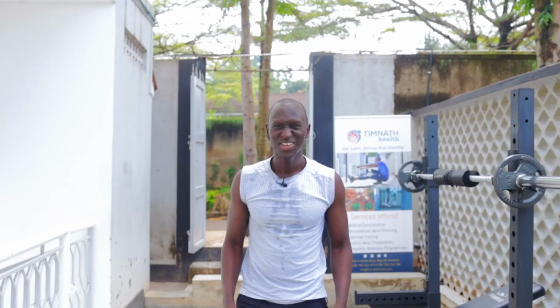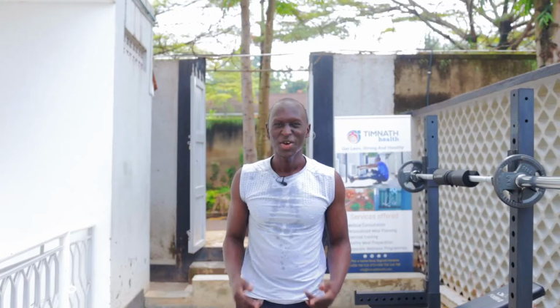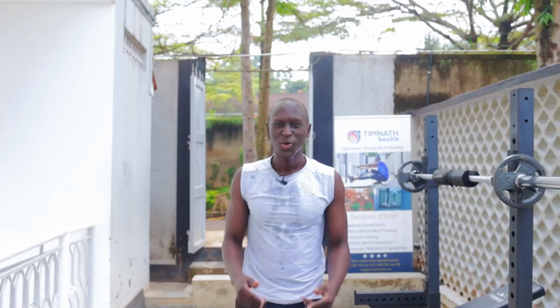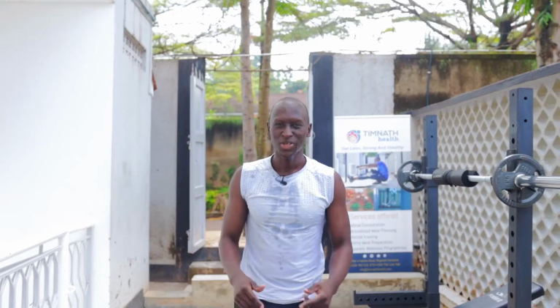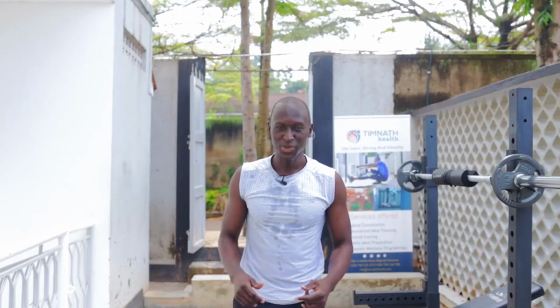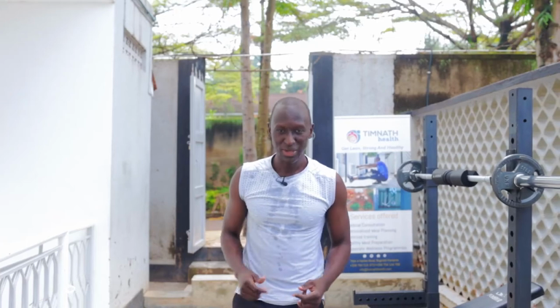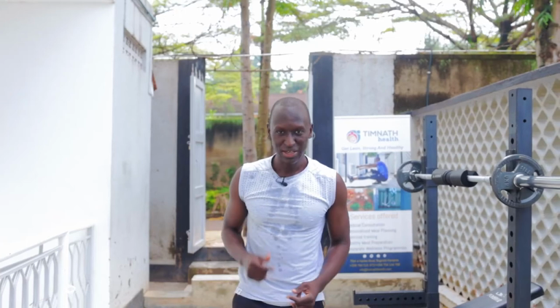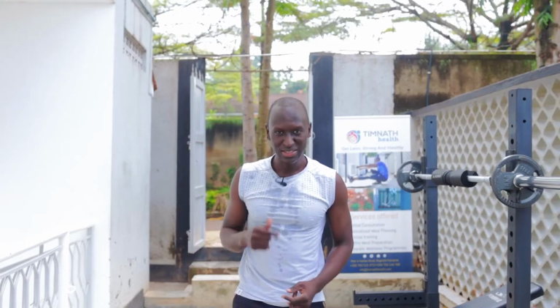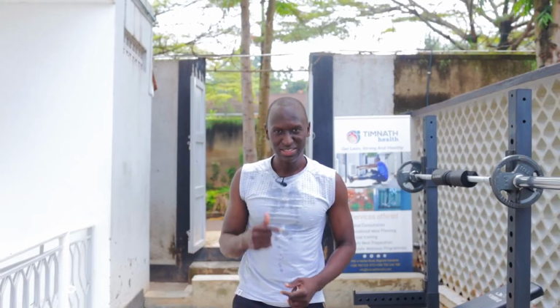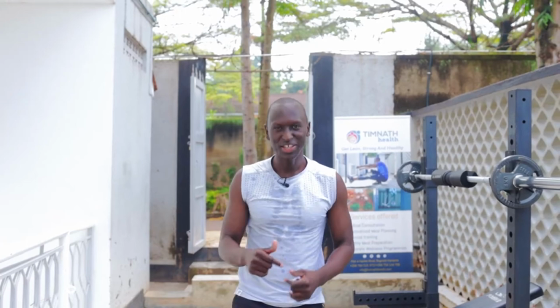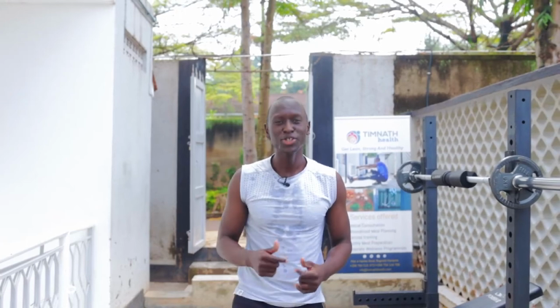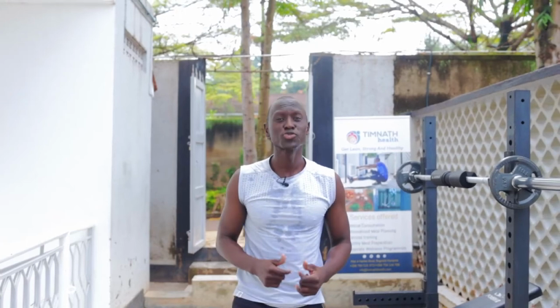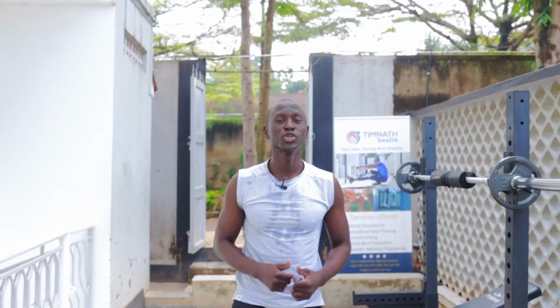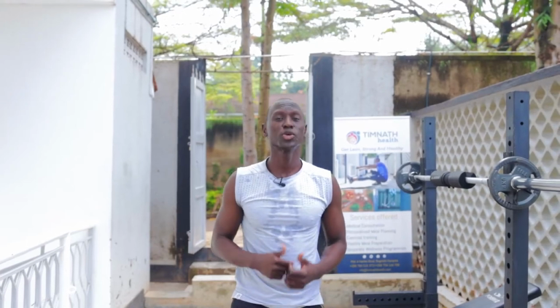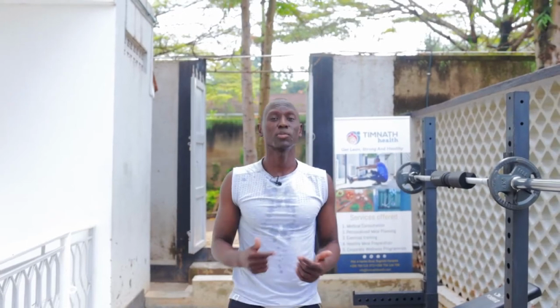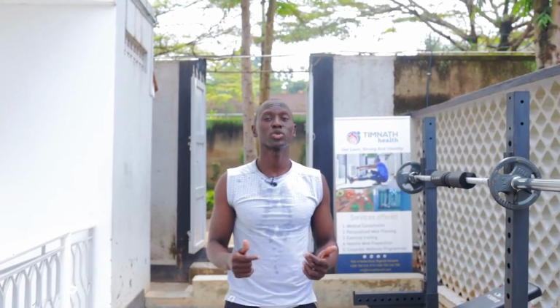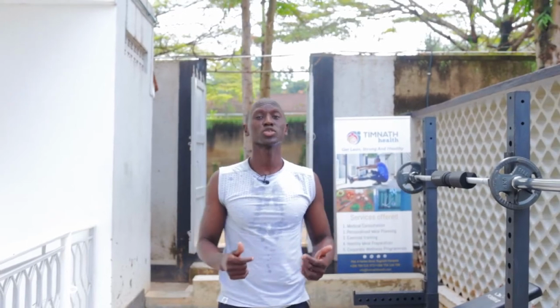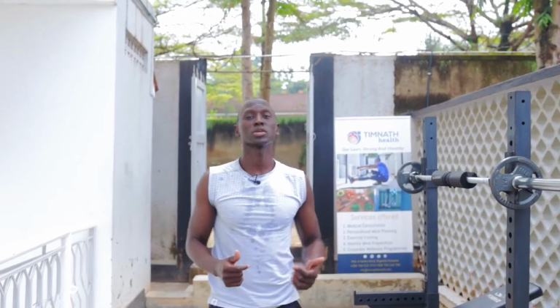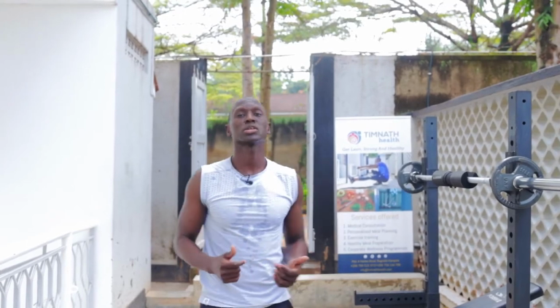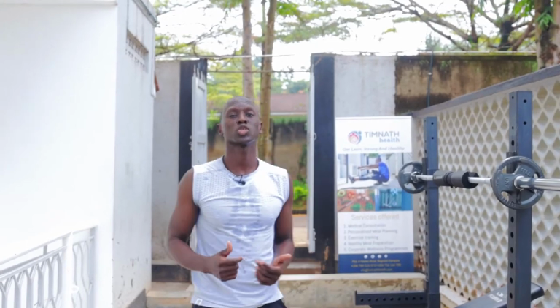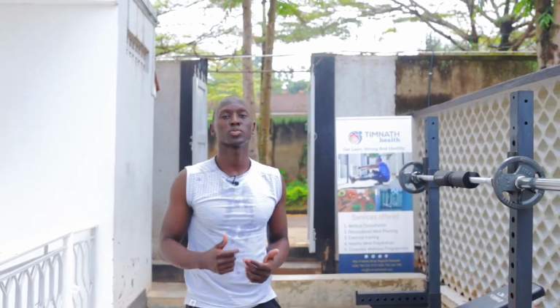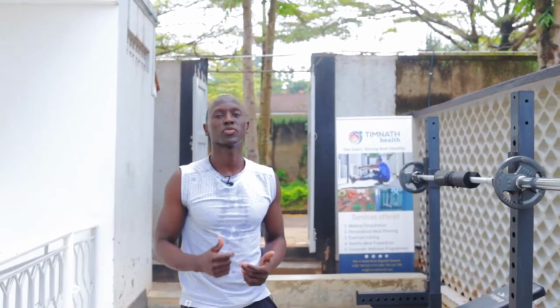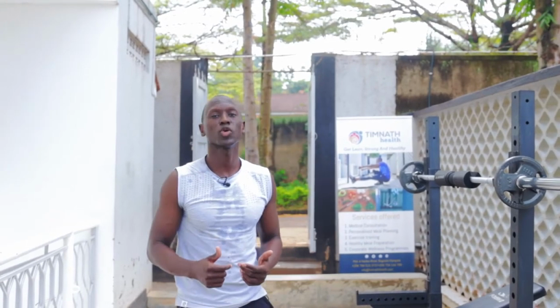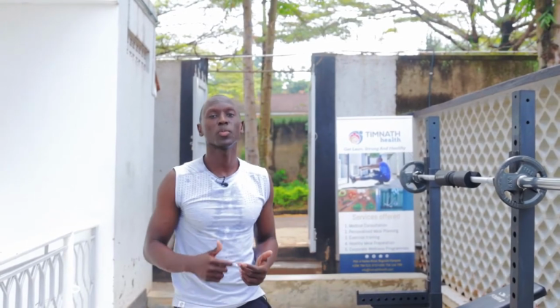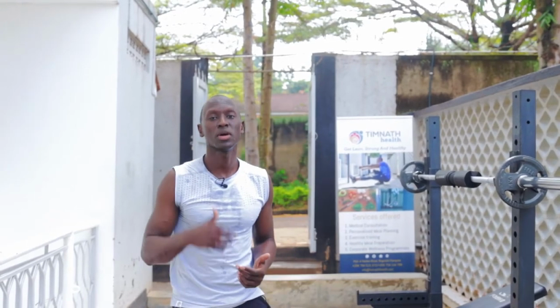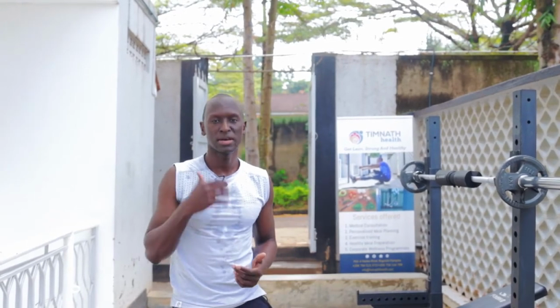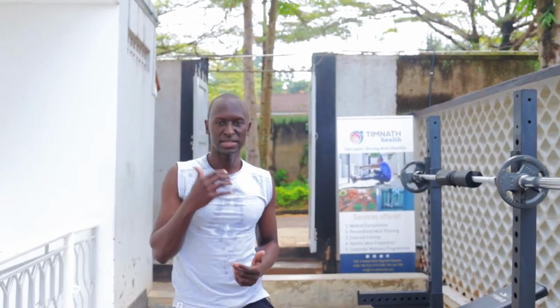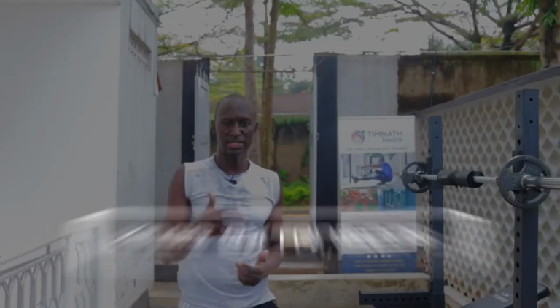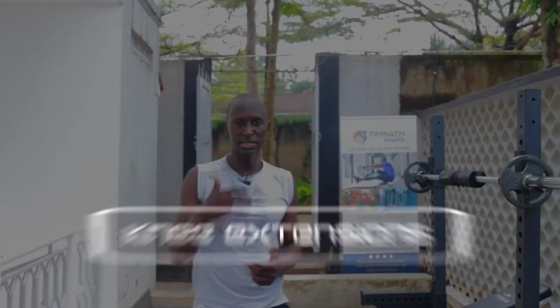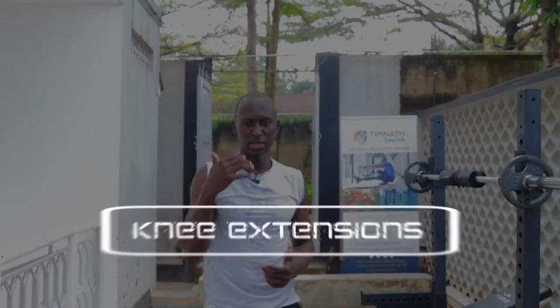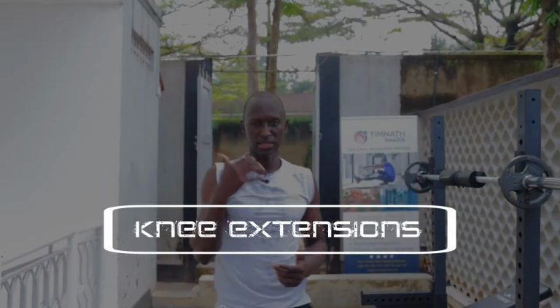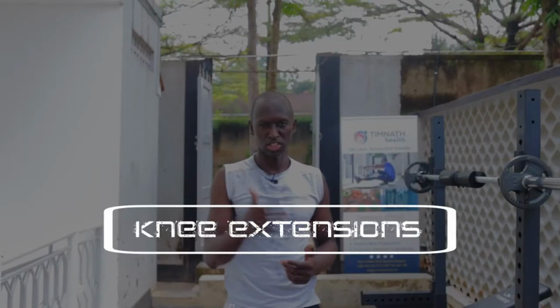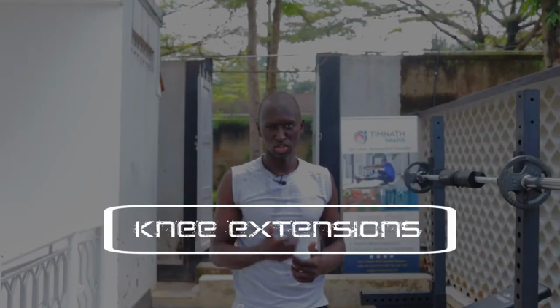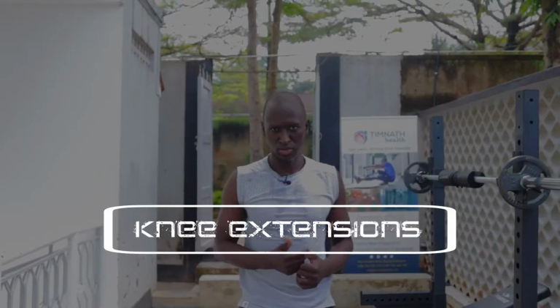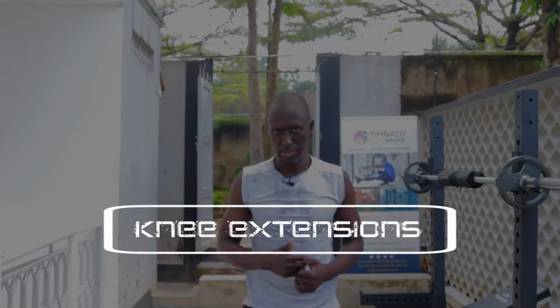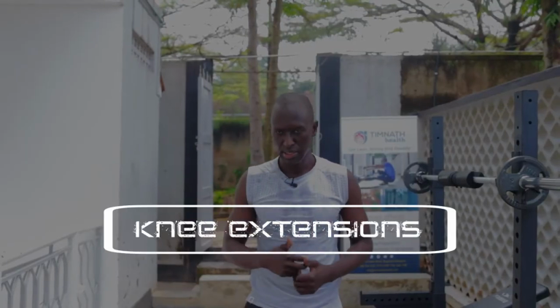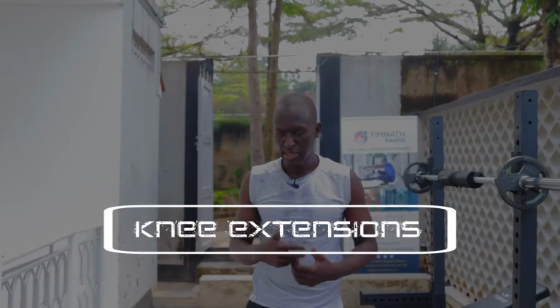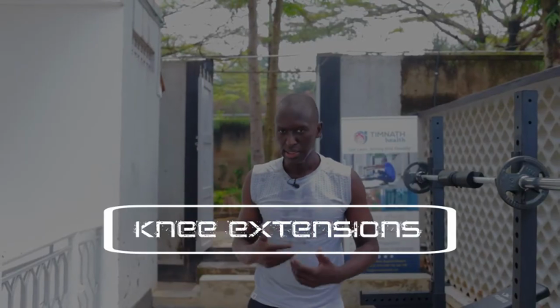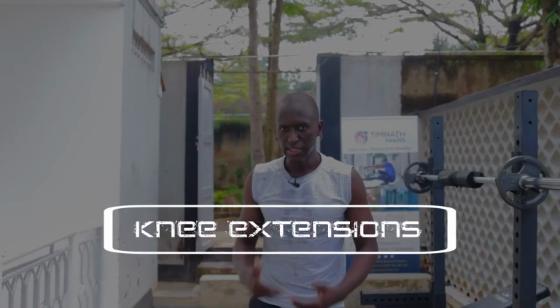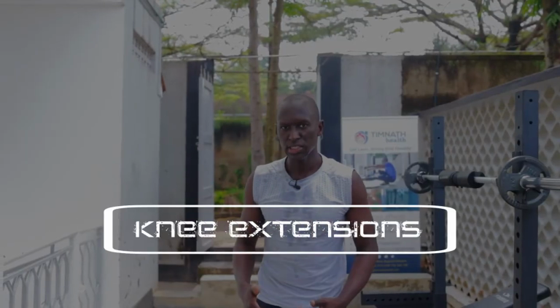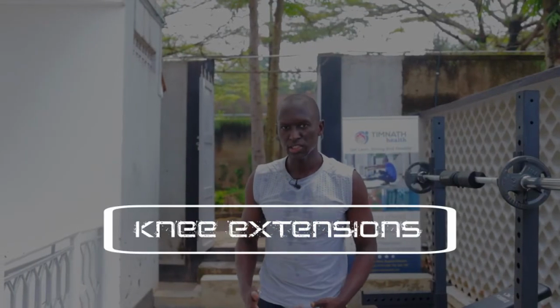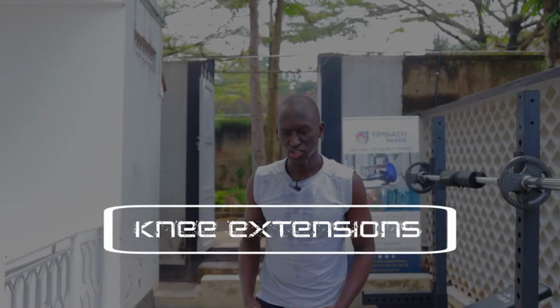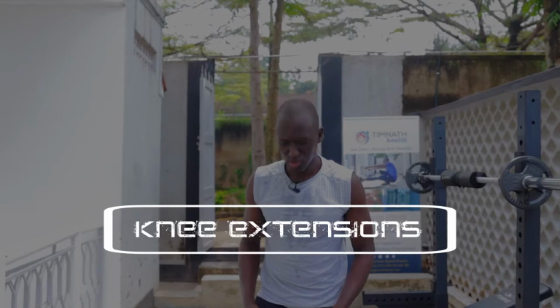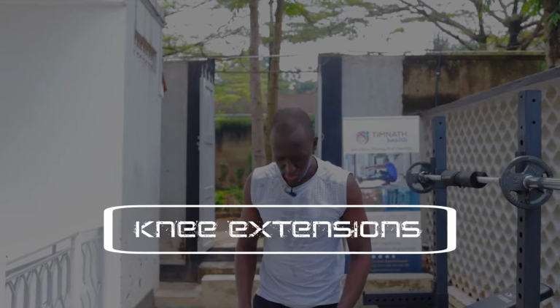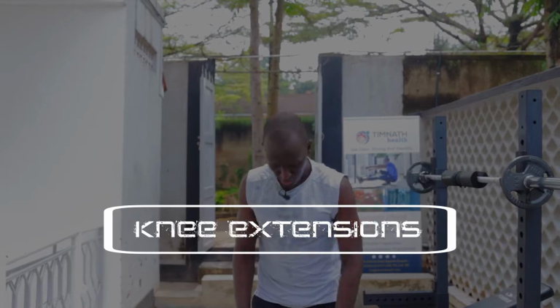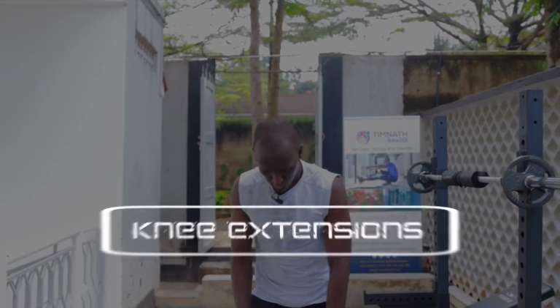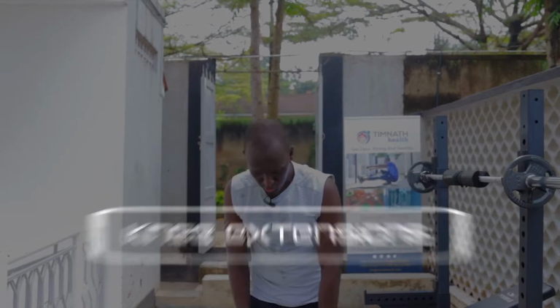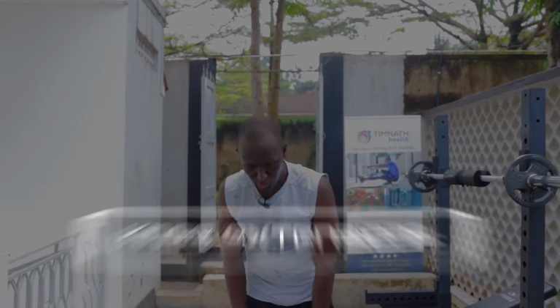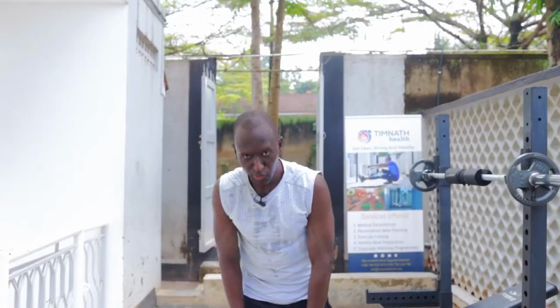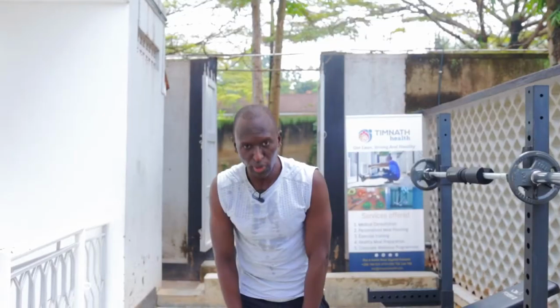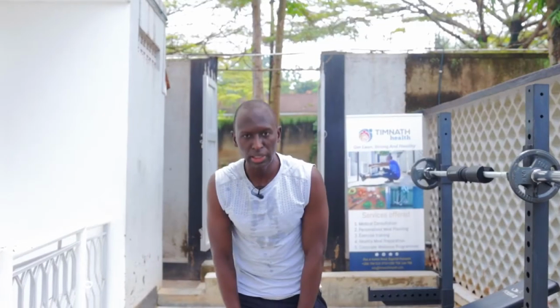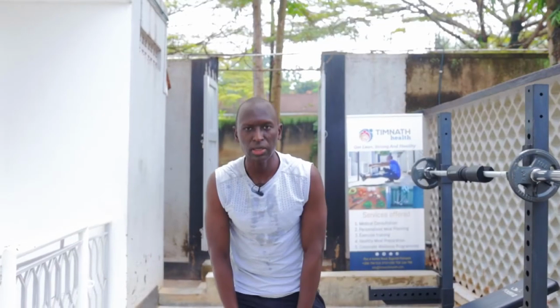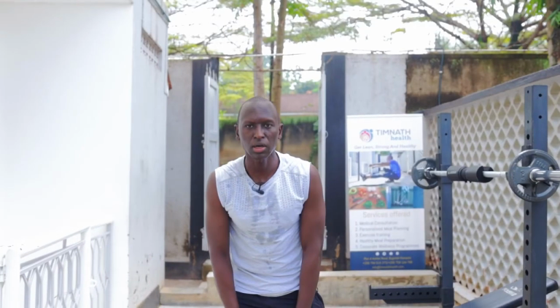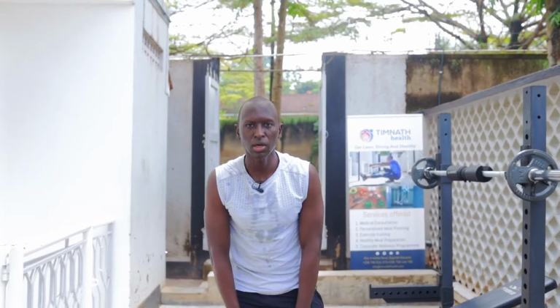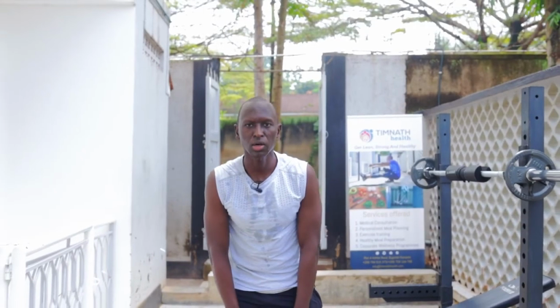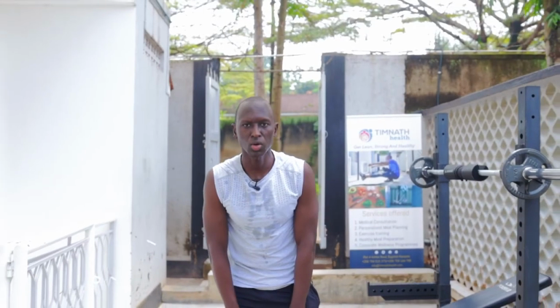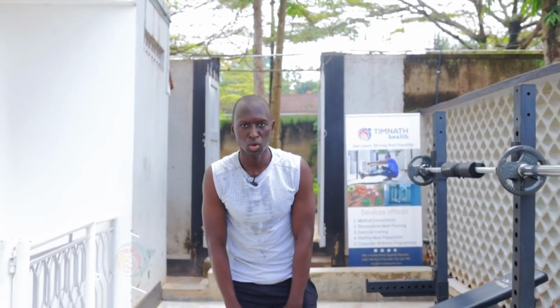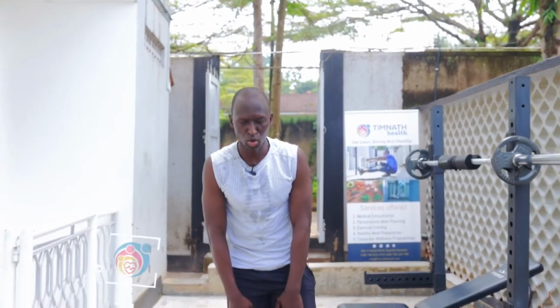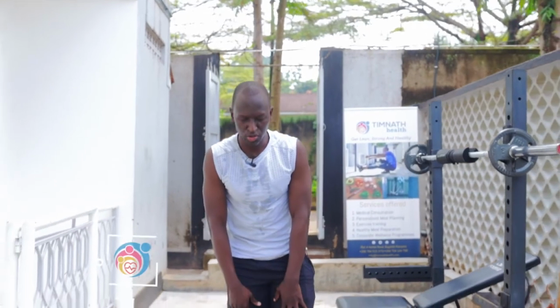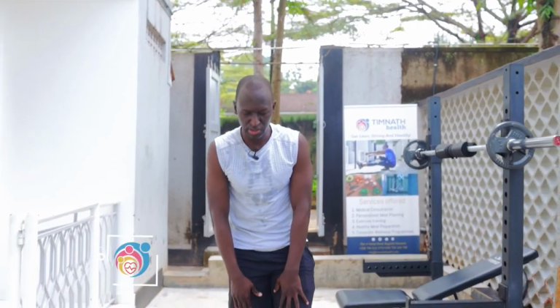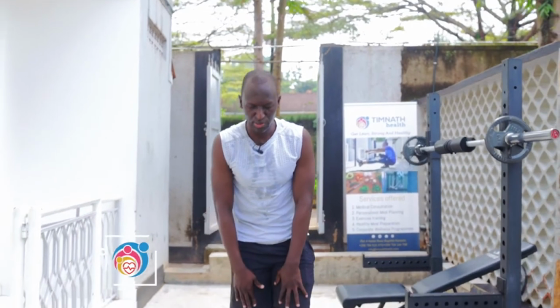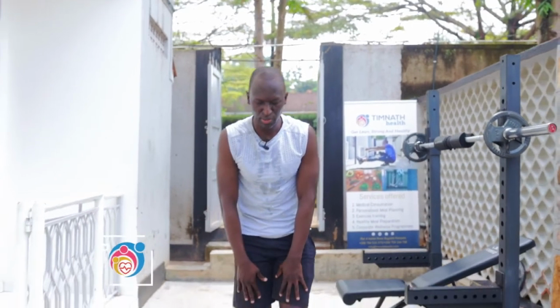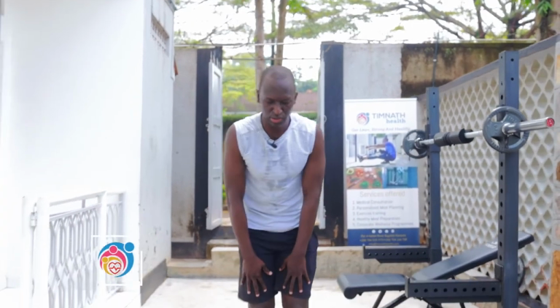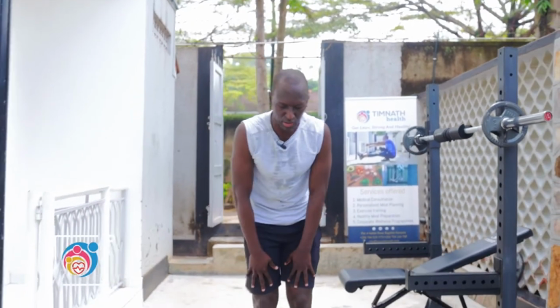What's up guys, in this video I'm going to show you how to perform knee extensions. Knee extensions are really good for working our quadriceps muscles.